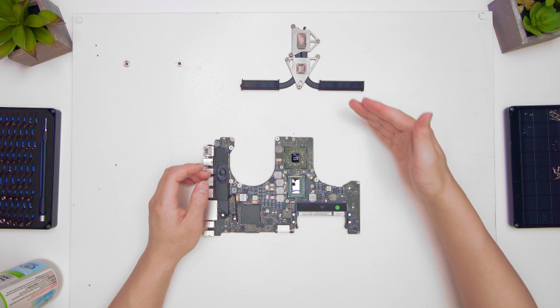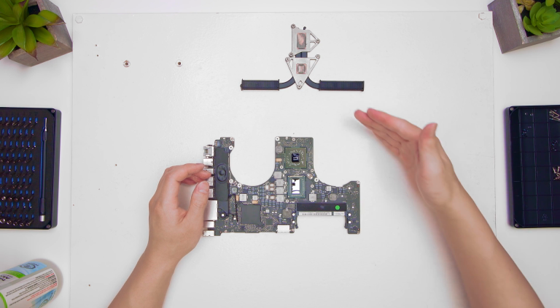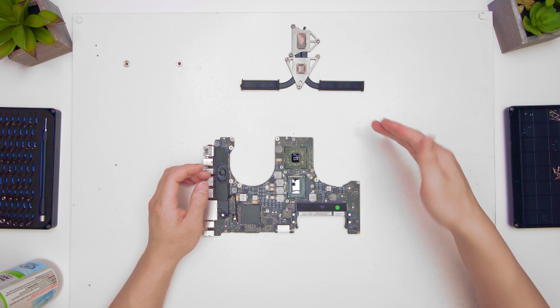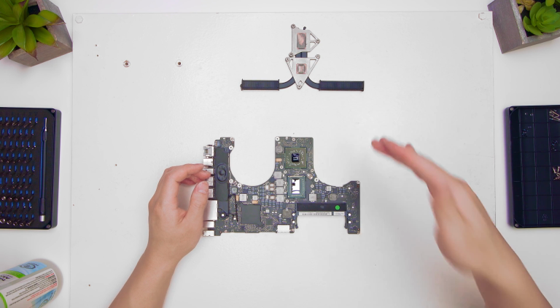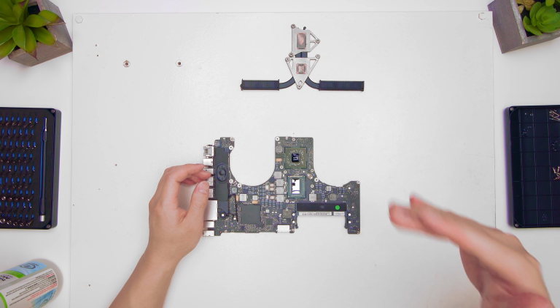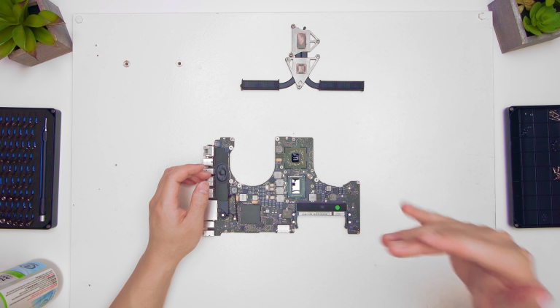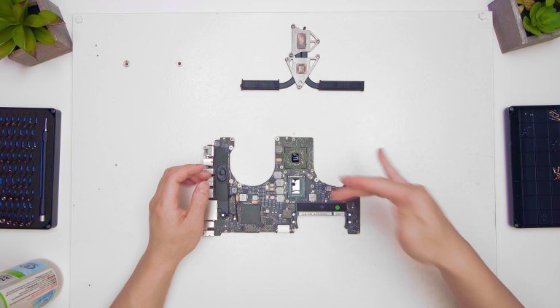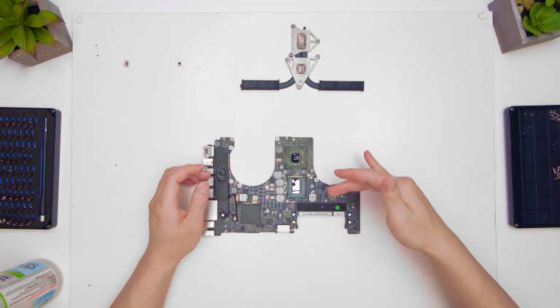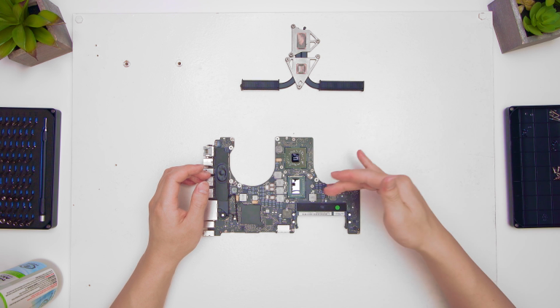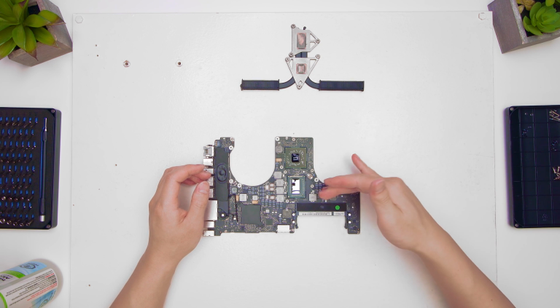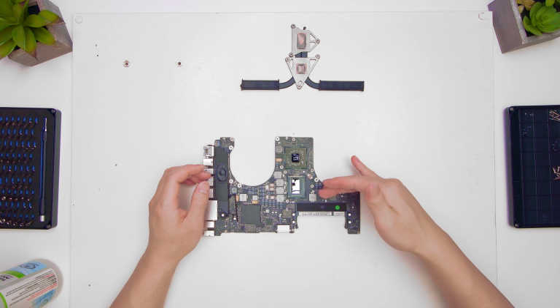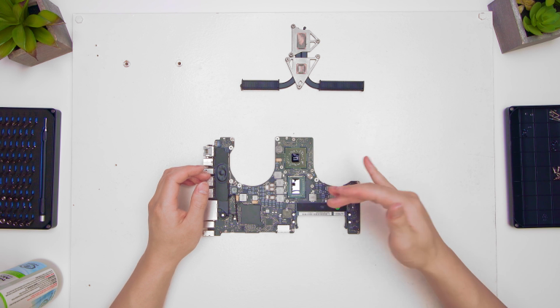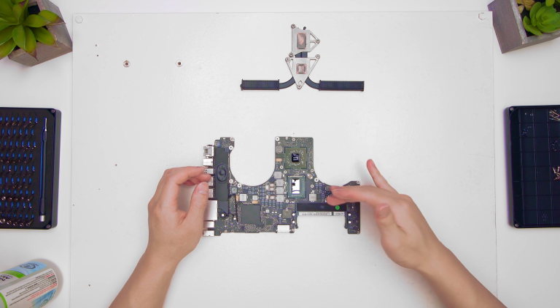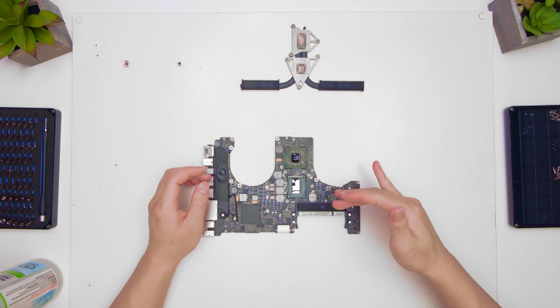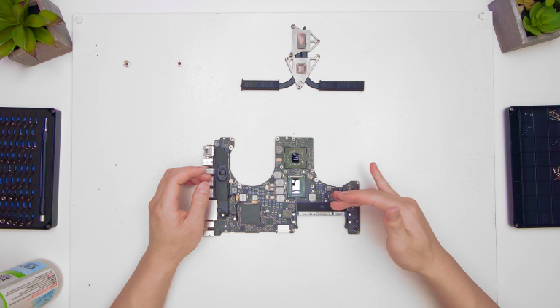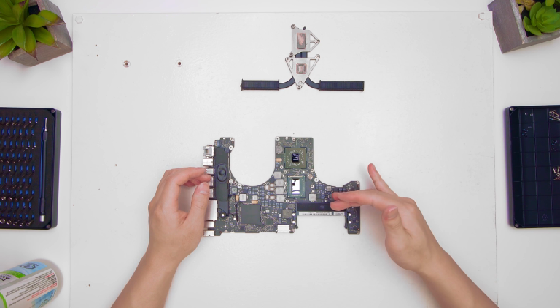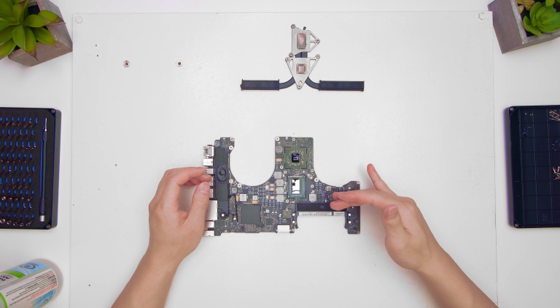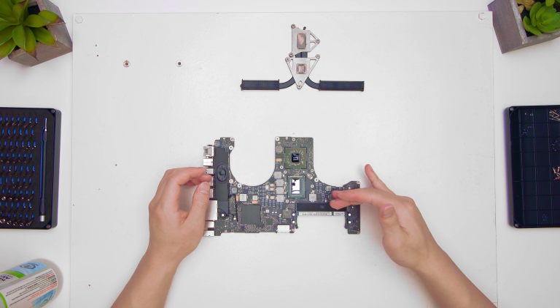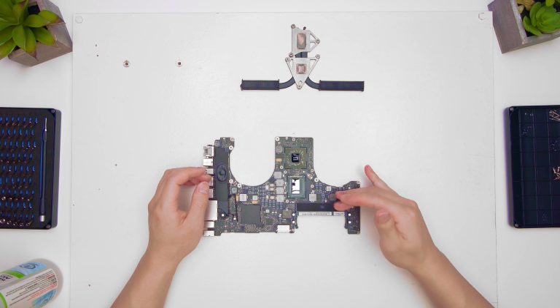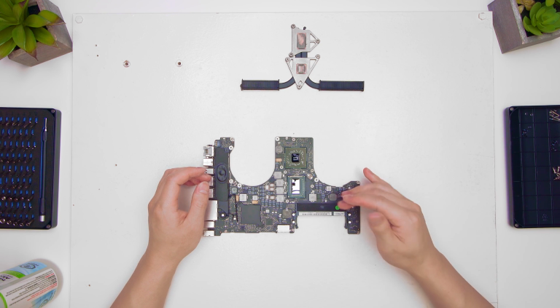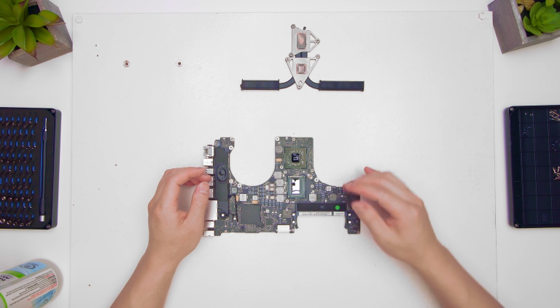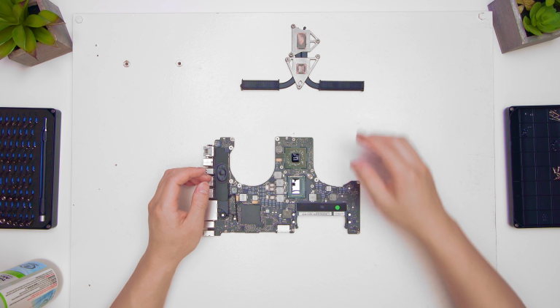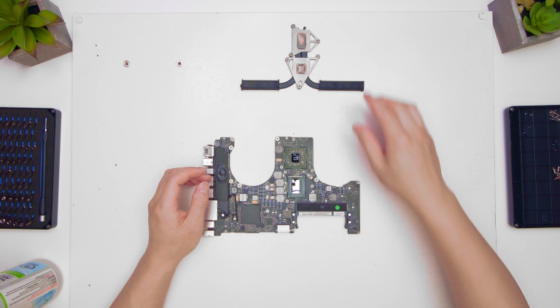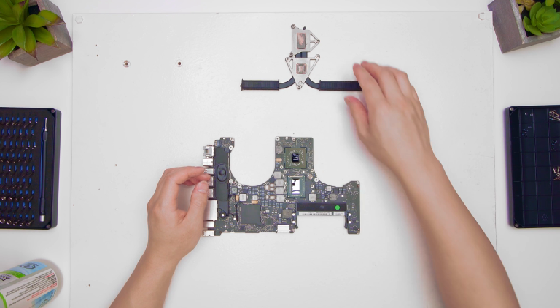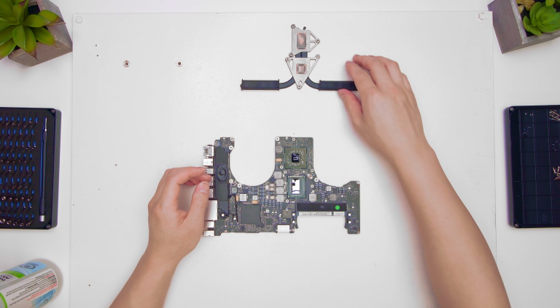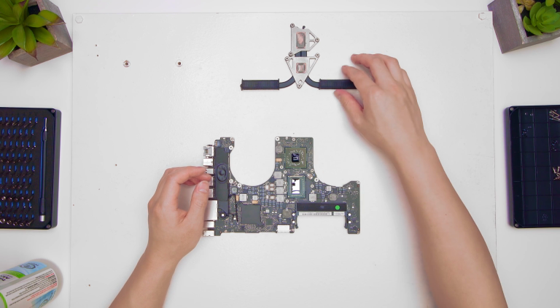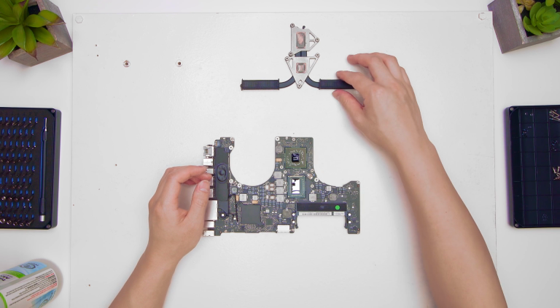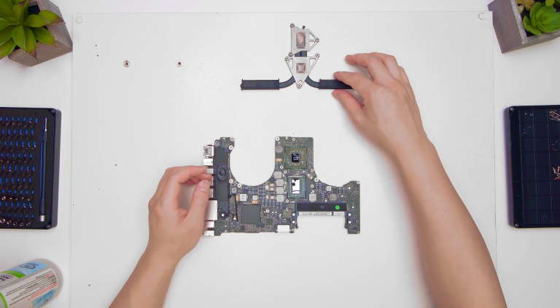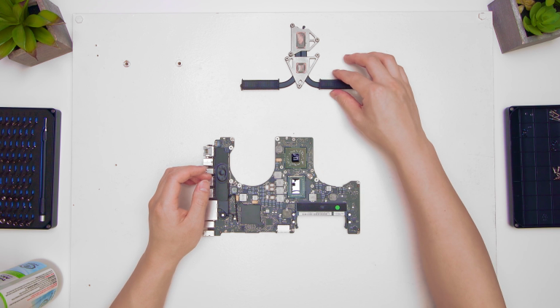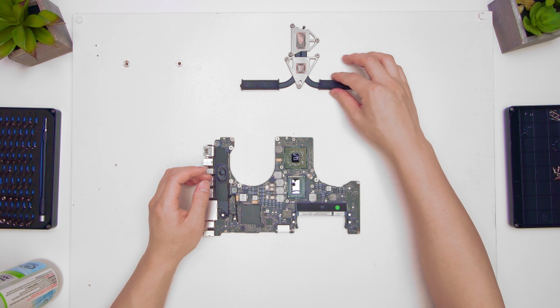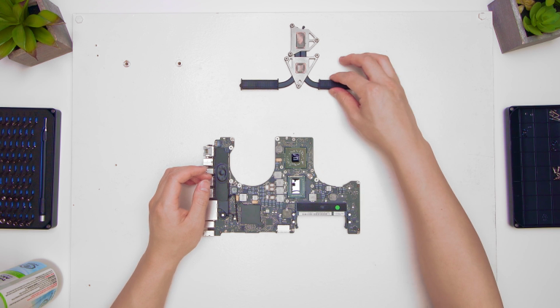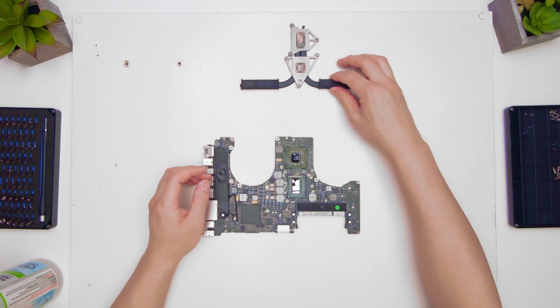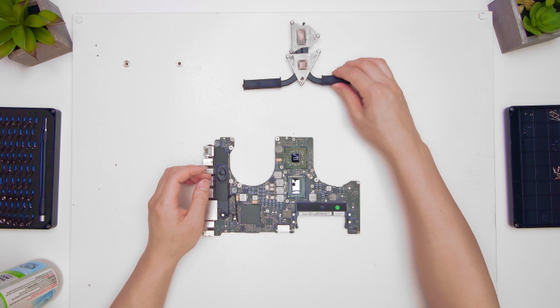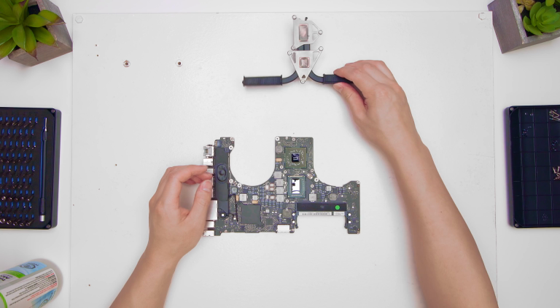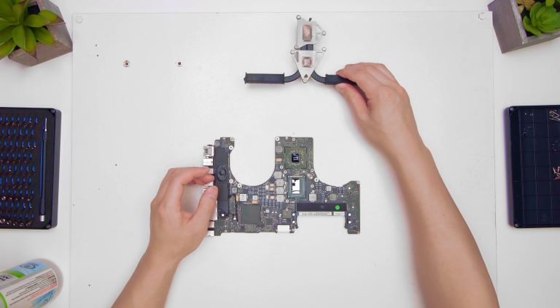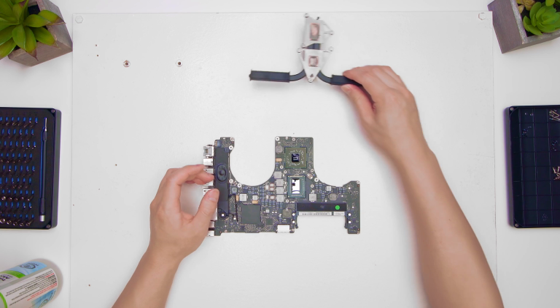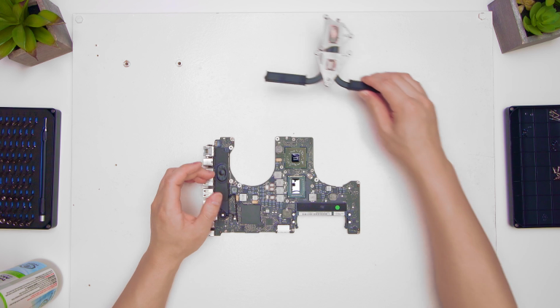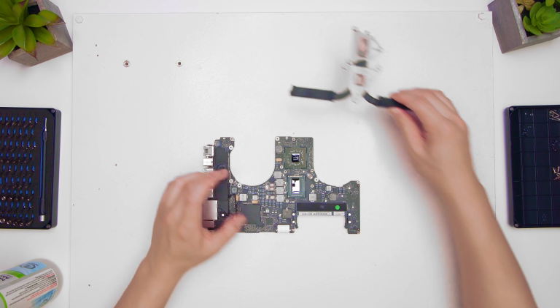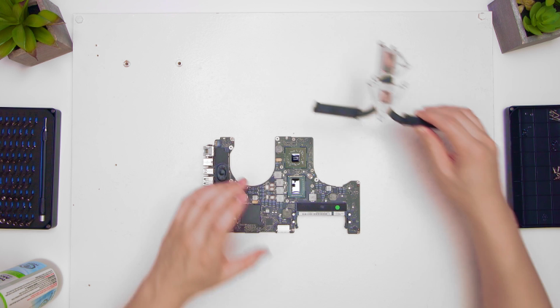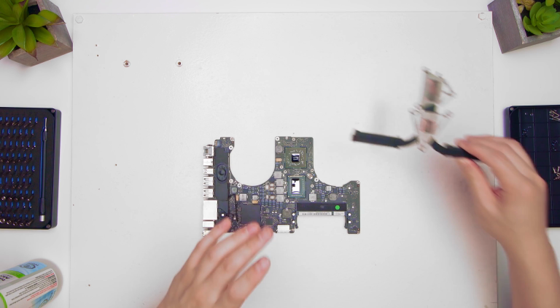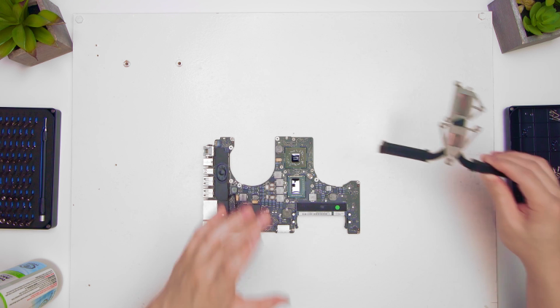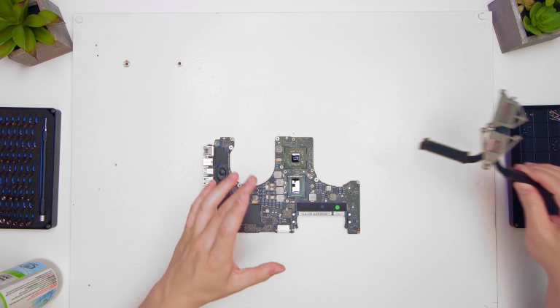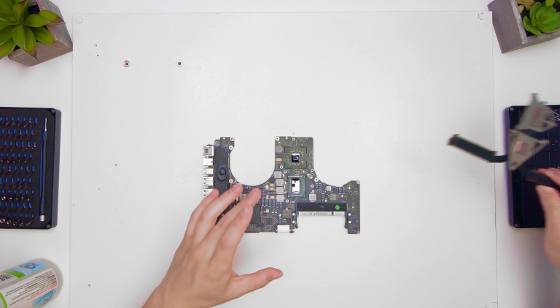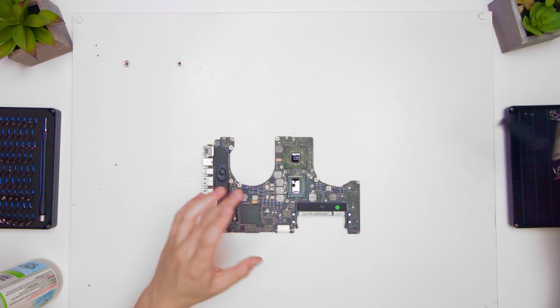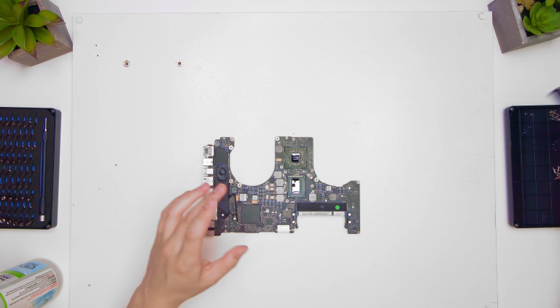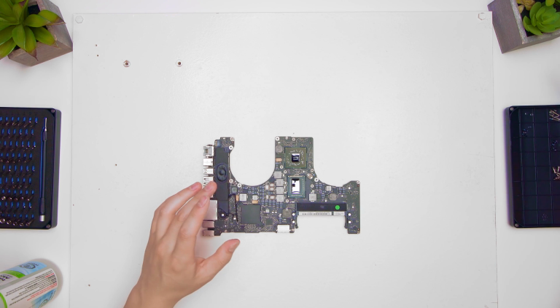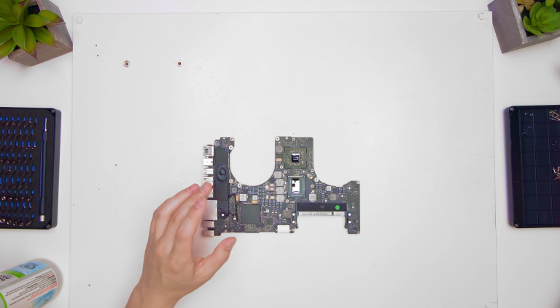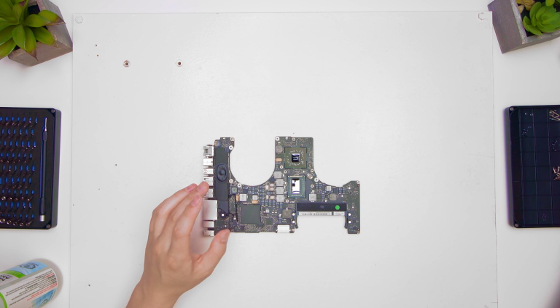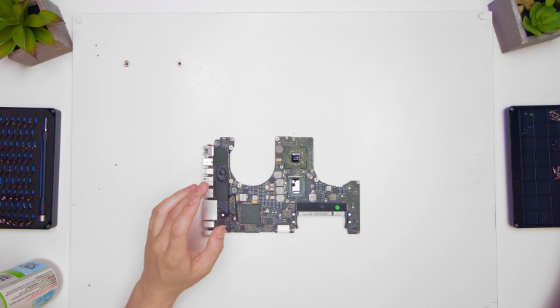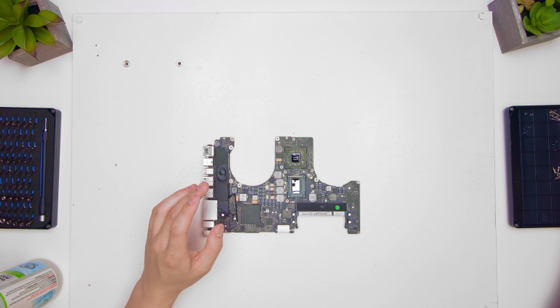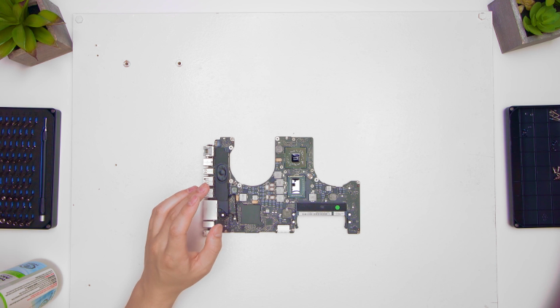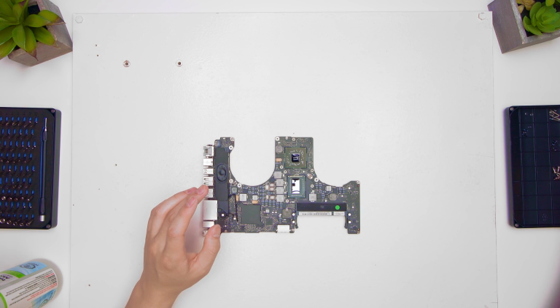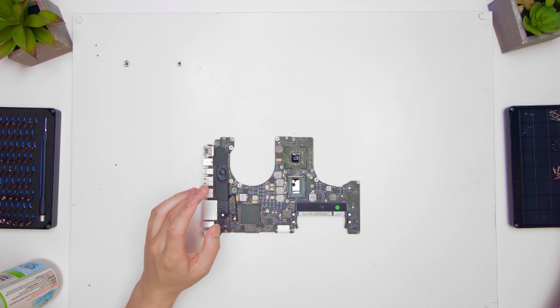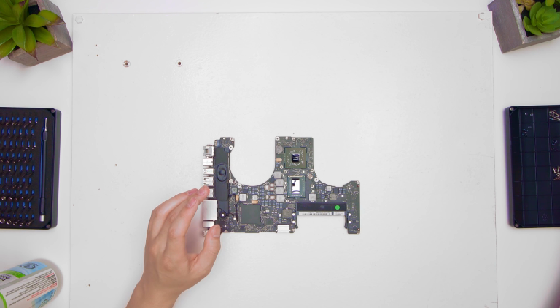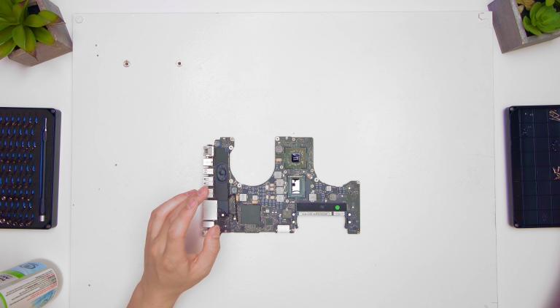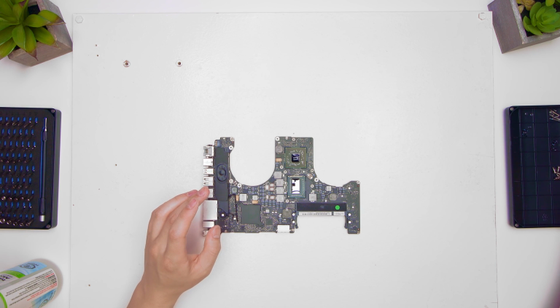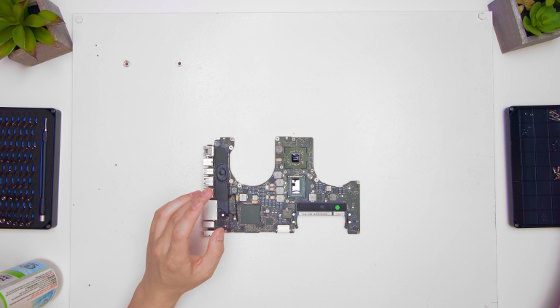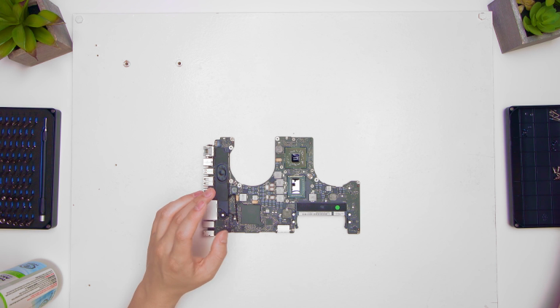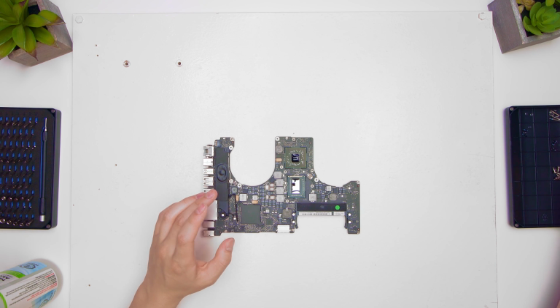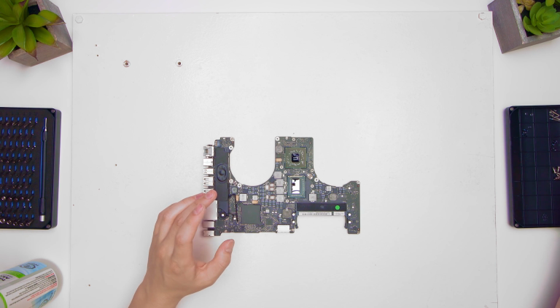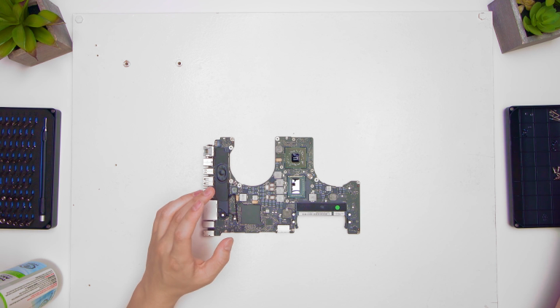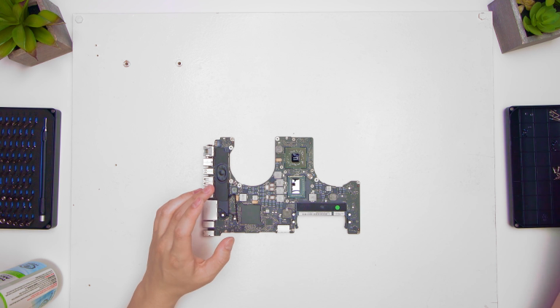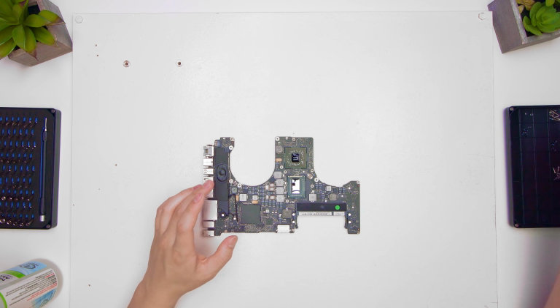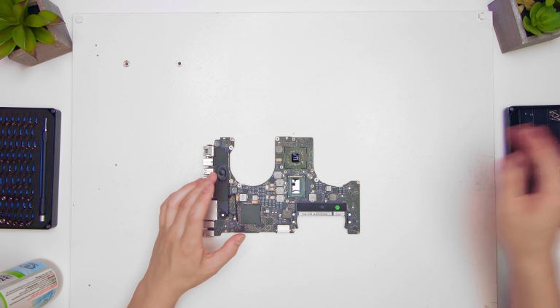Instead, we're going to heat it now and try to get the reflow done.